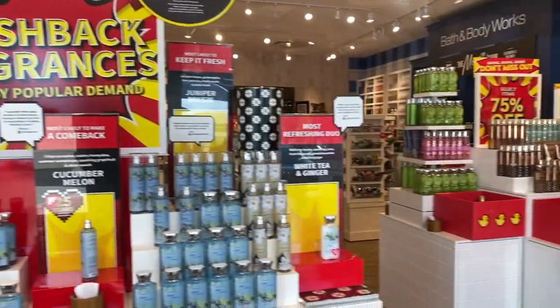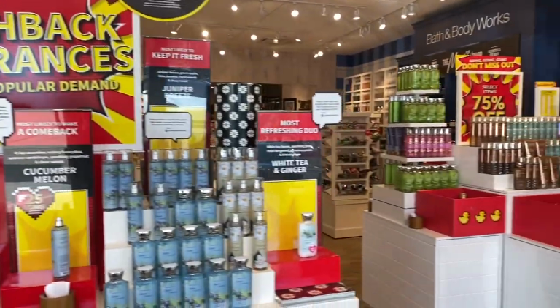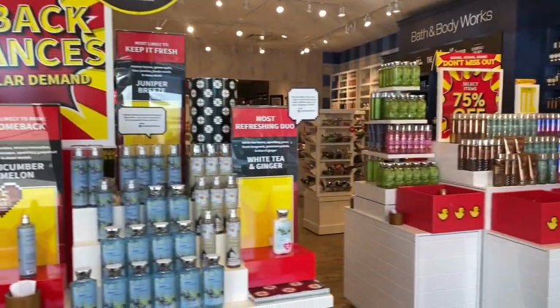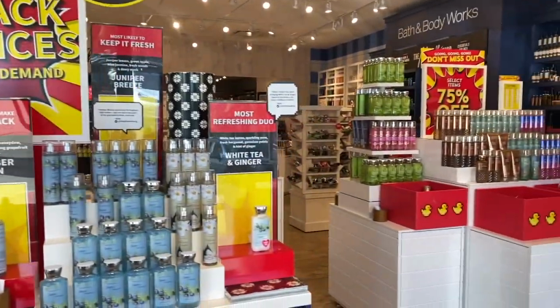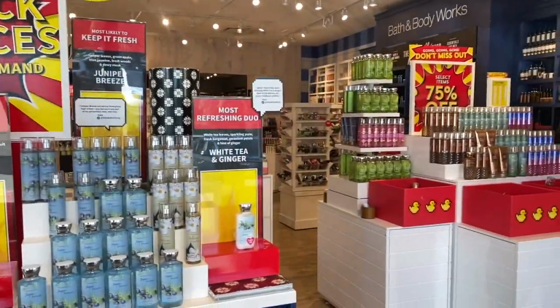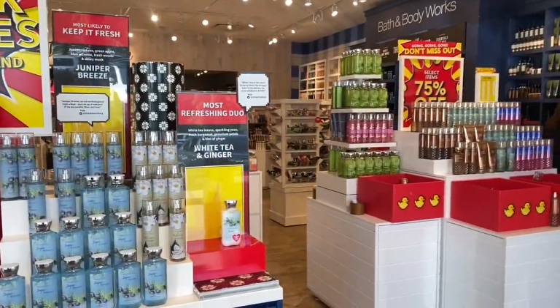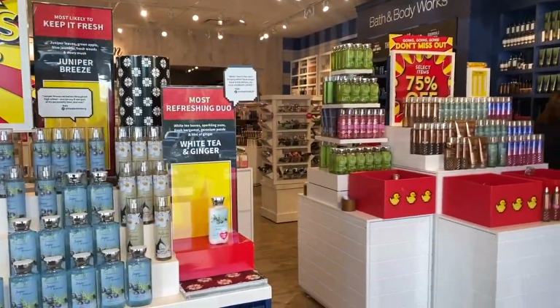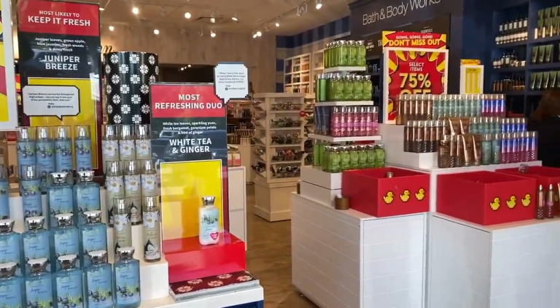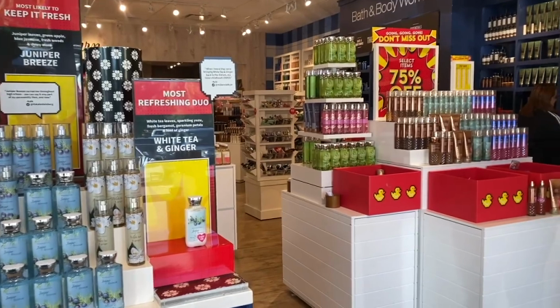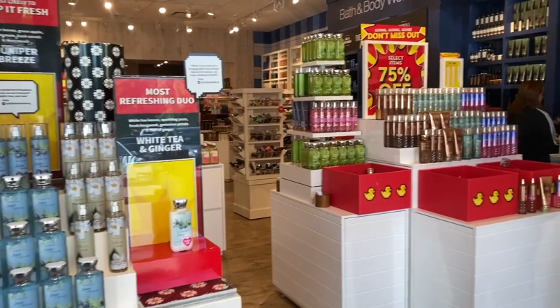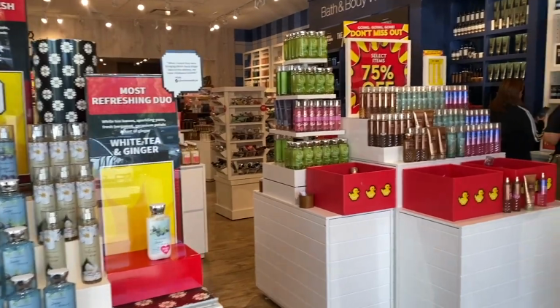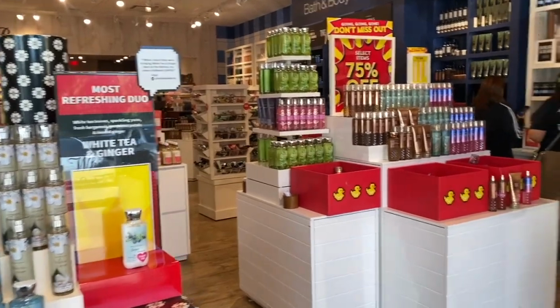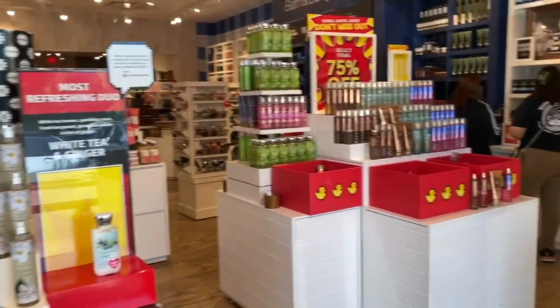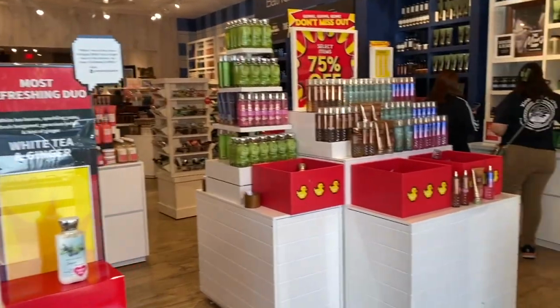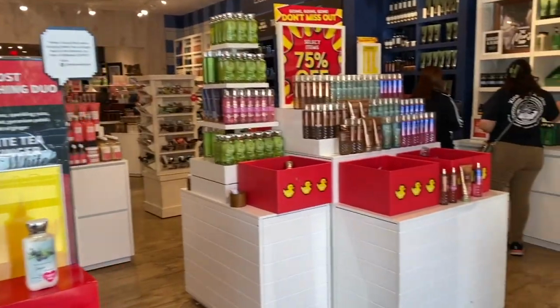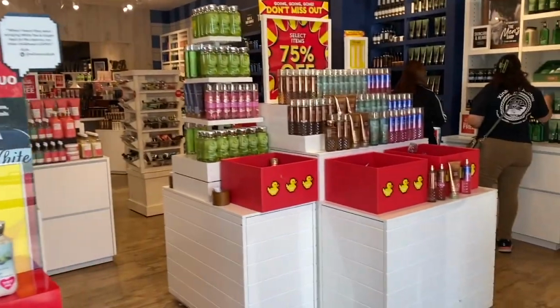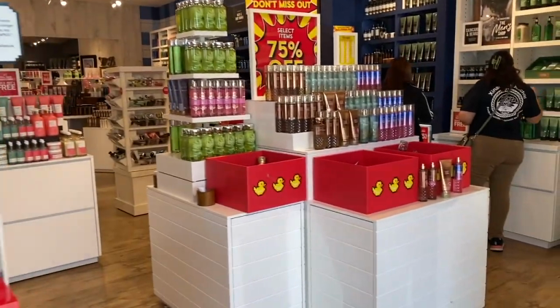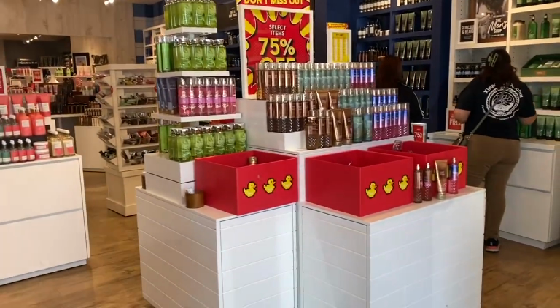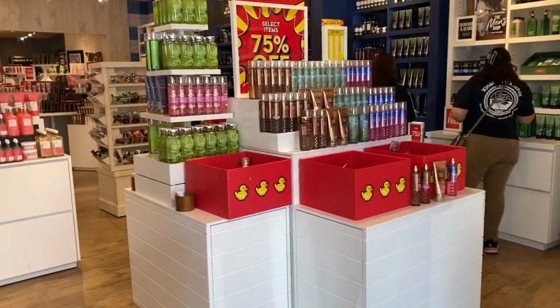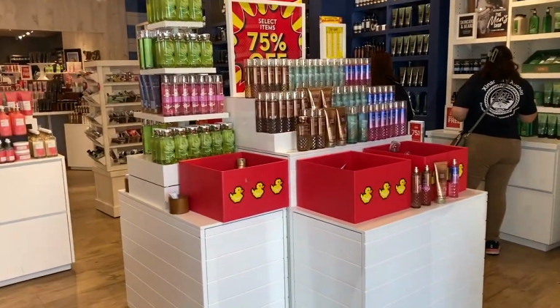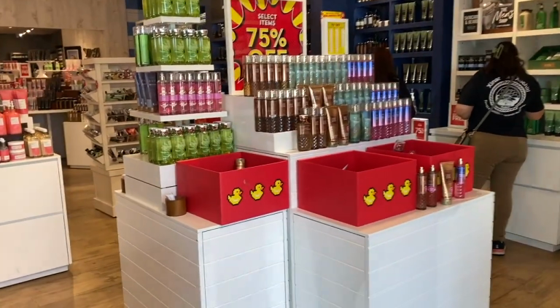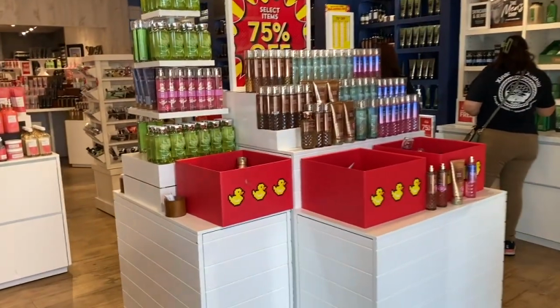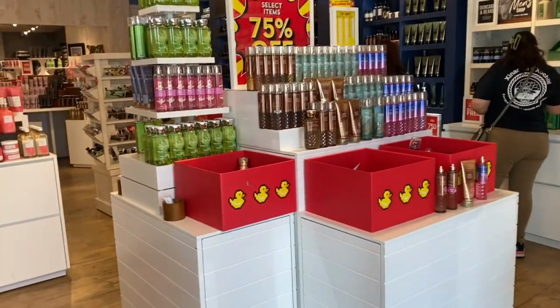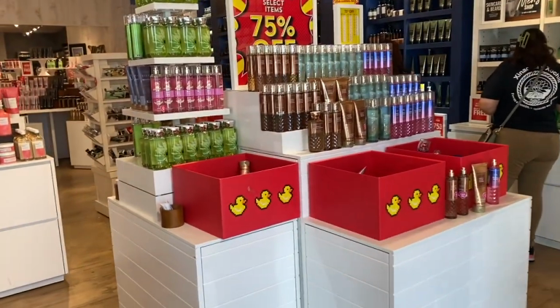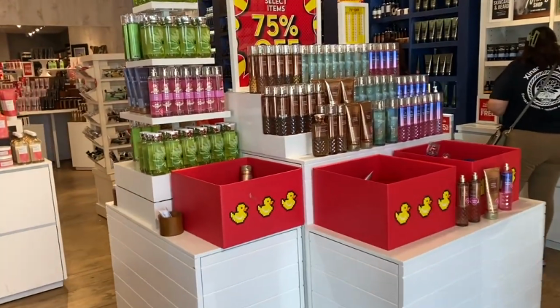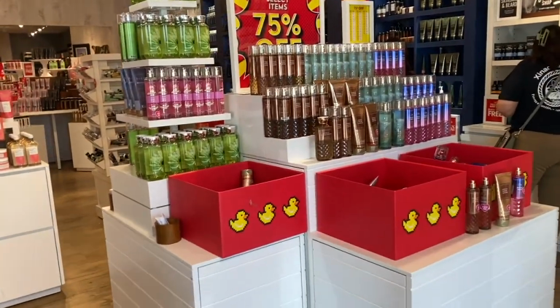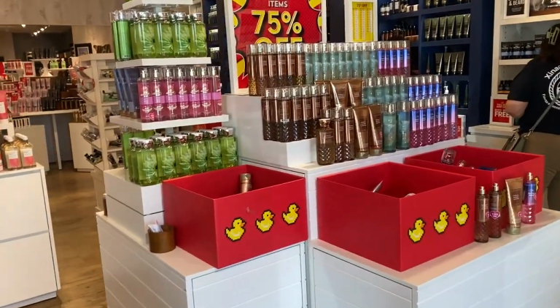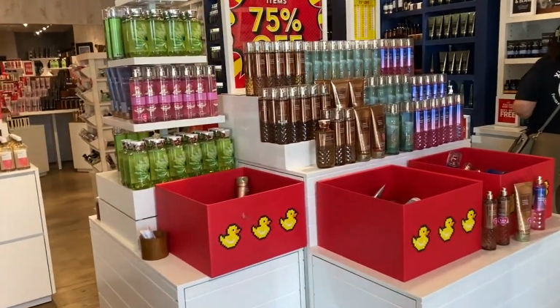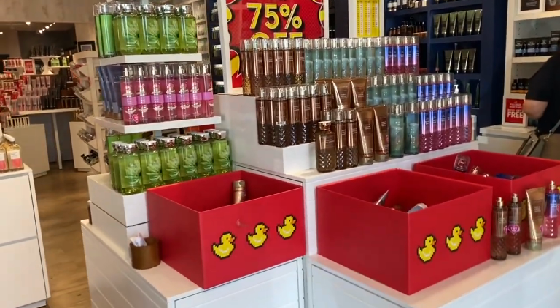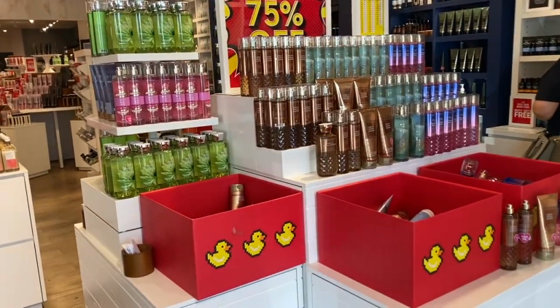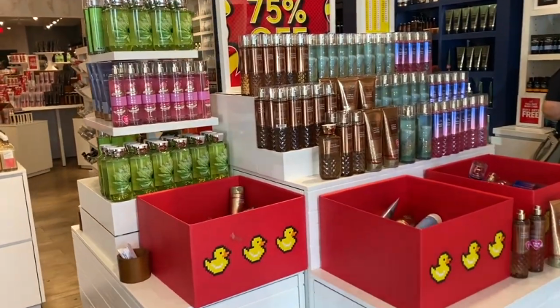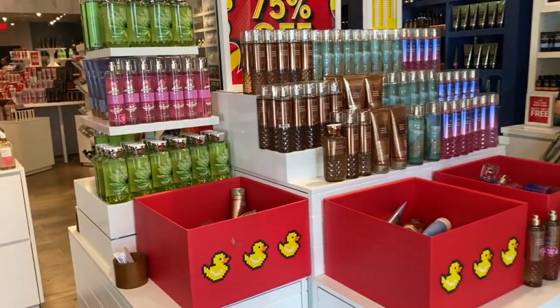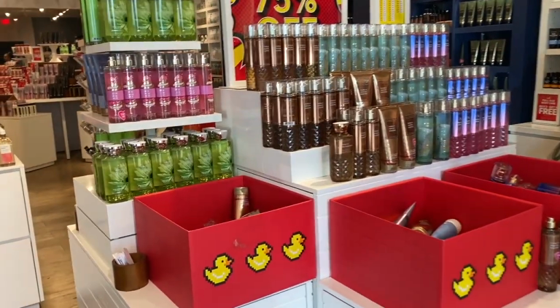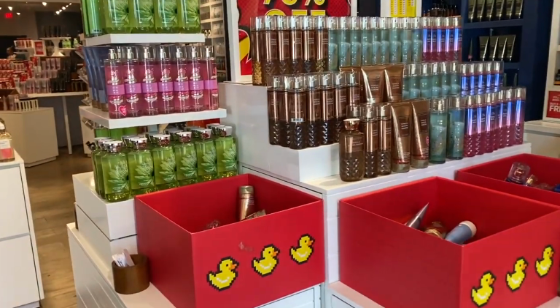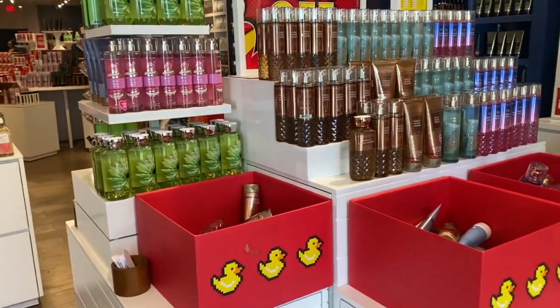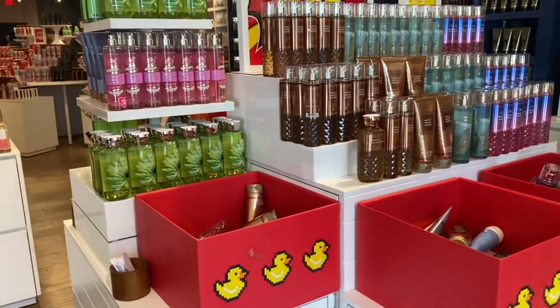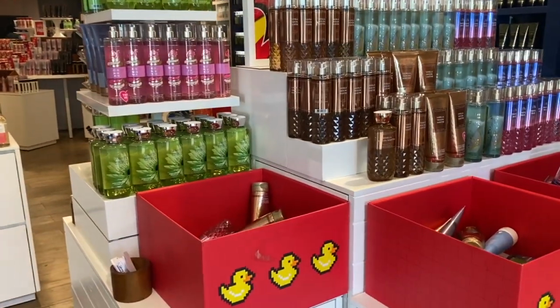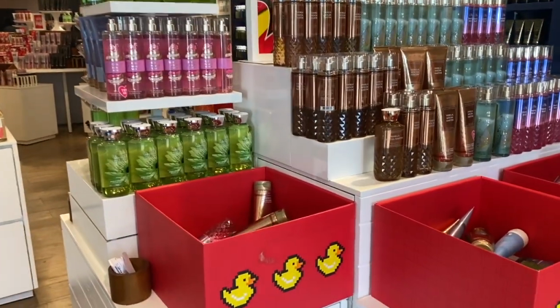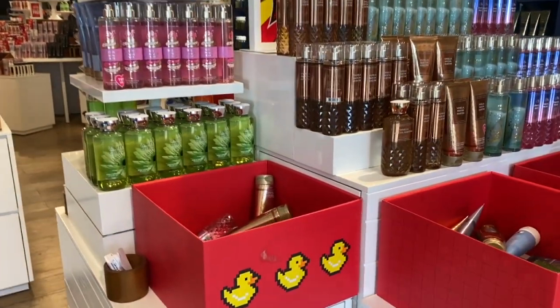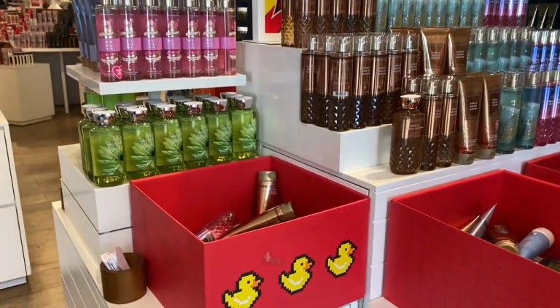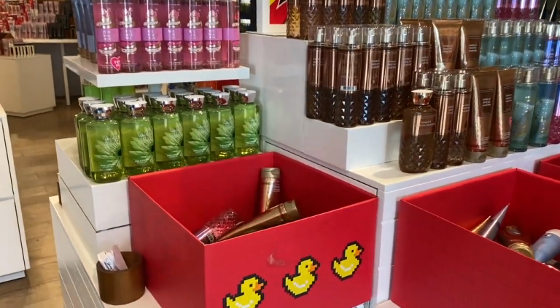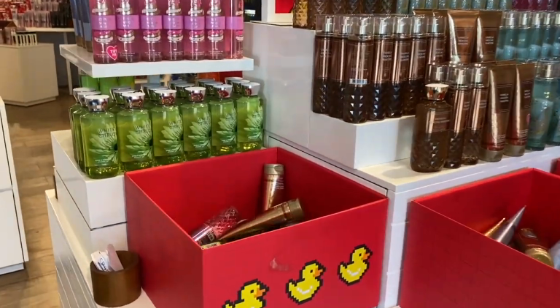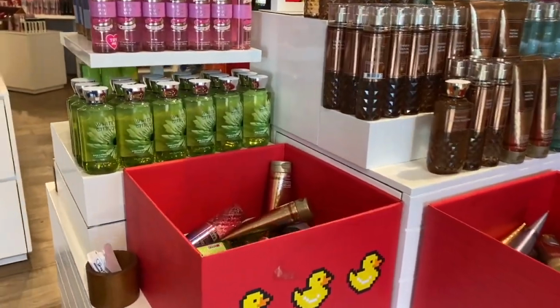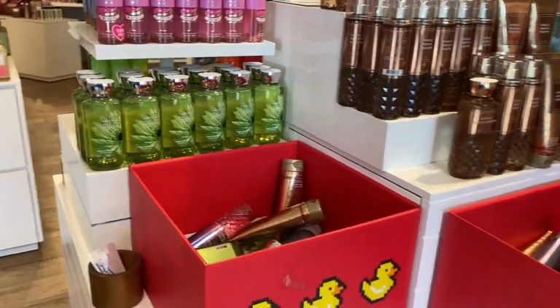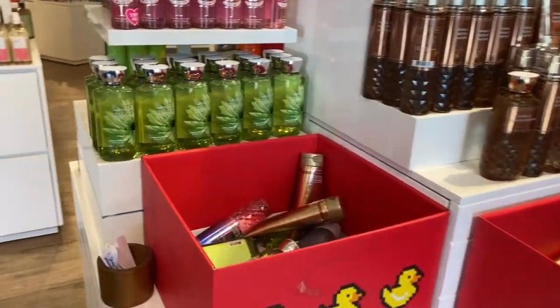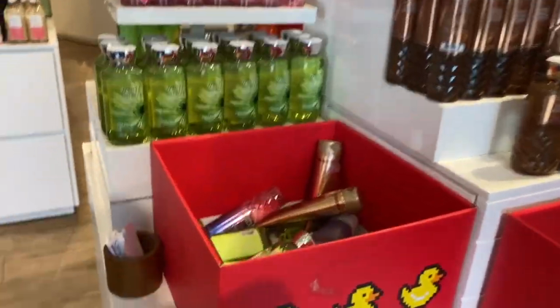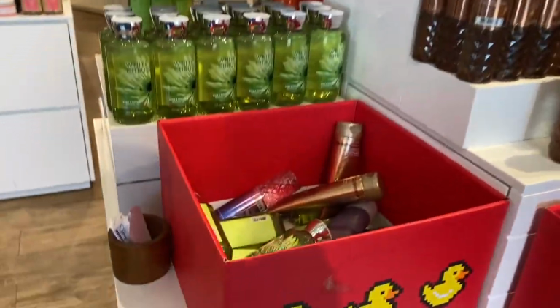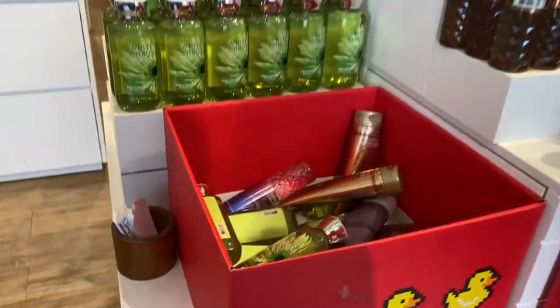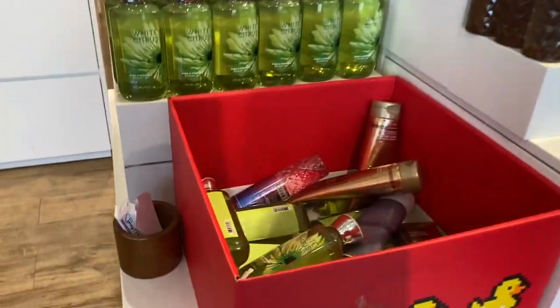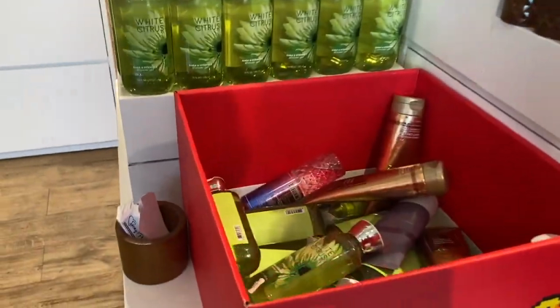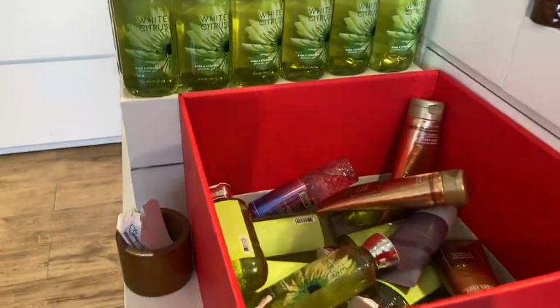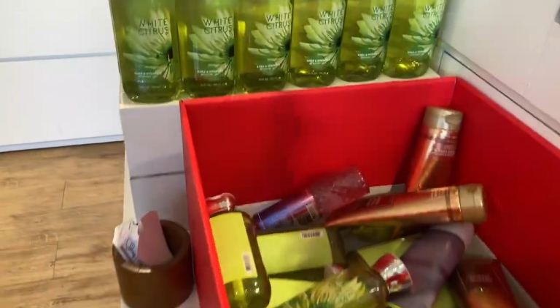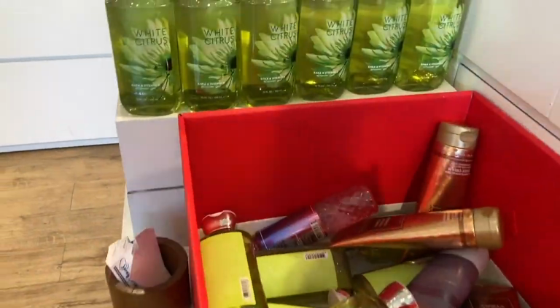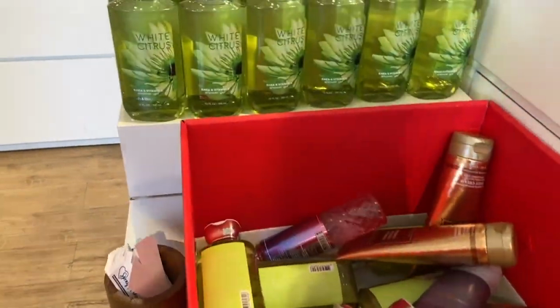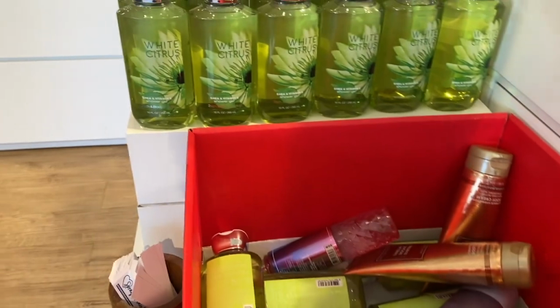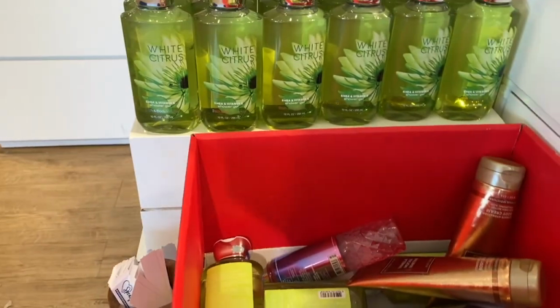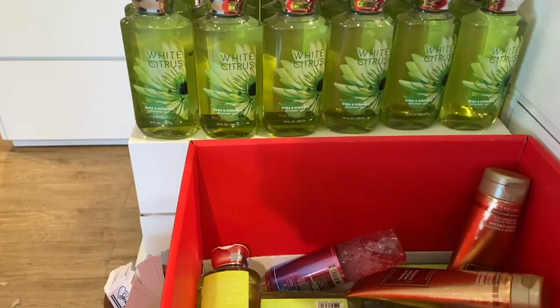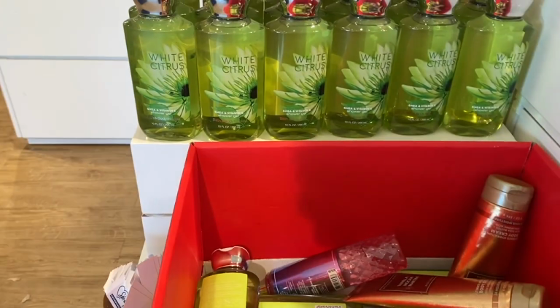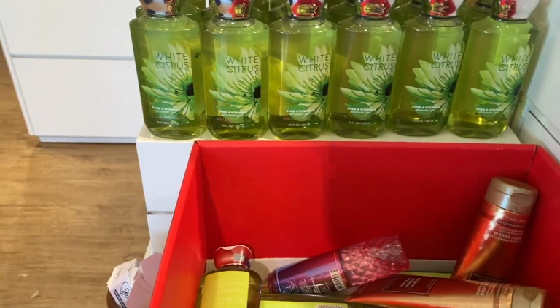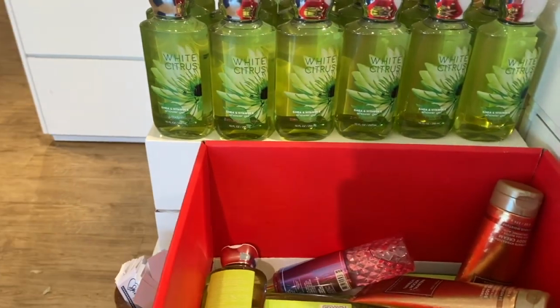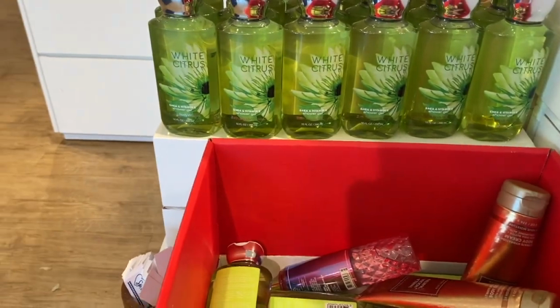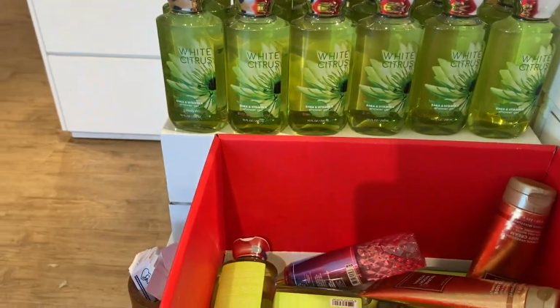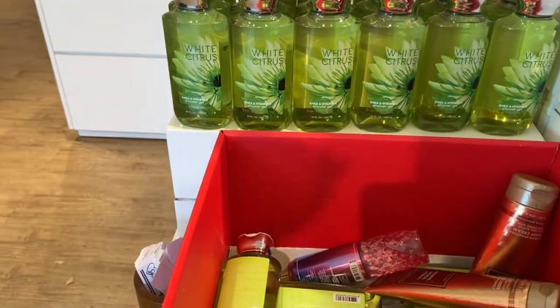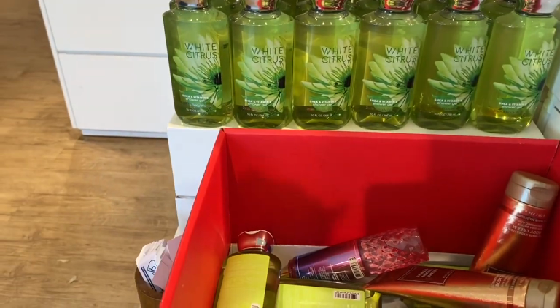So juniper breeze, the white tea and ginger — those are the only two we have. So if we have plumeria, that would also be $4.95.